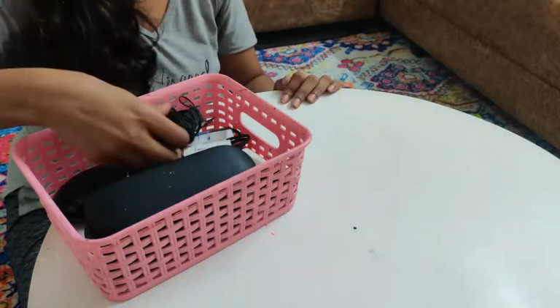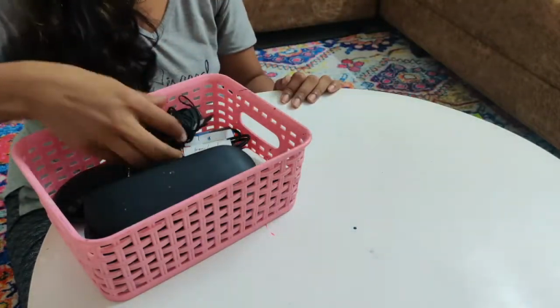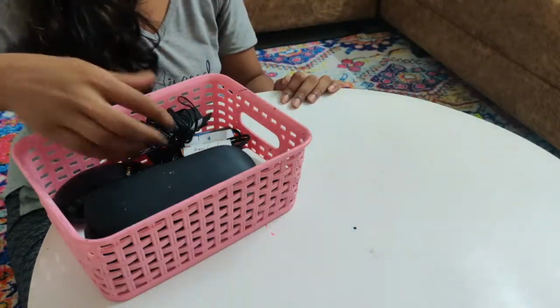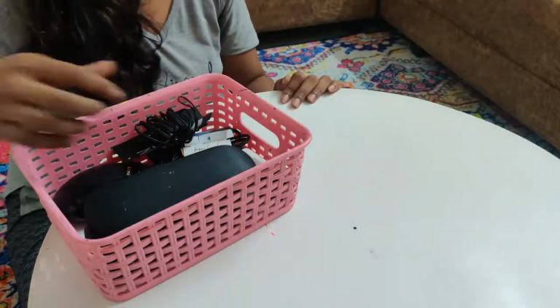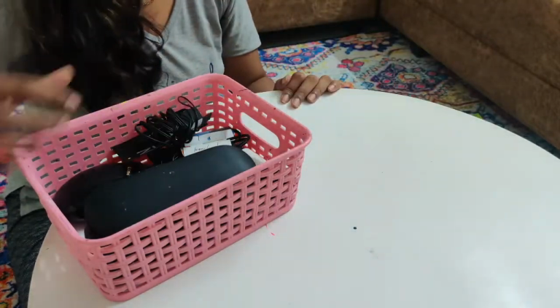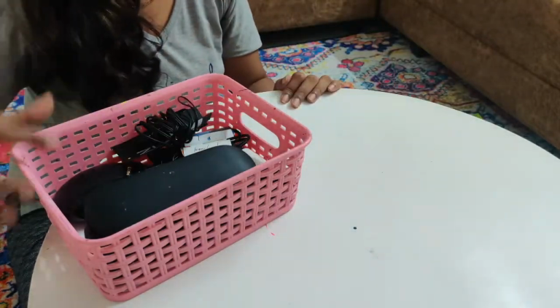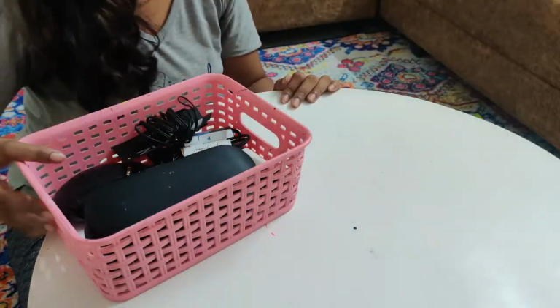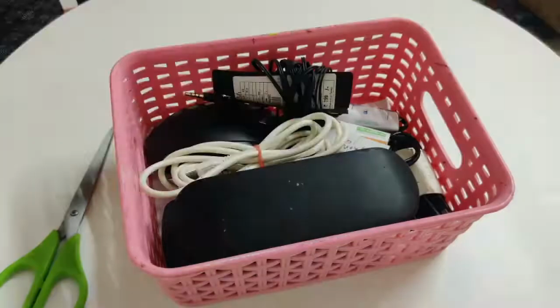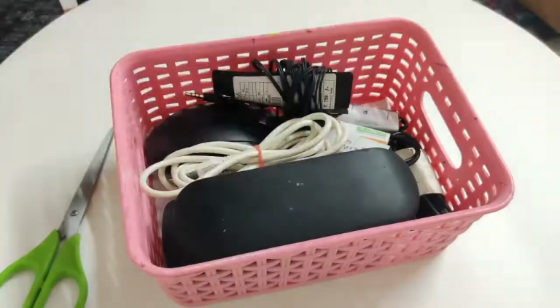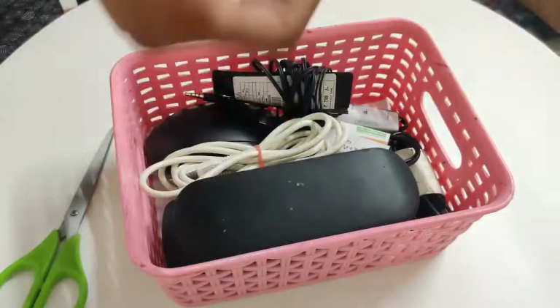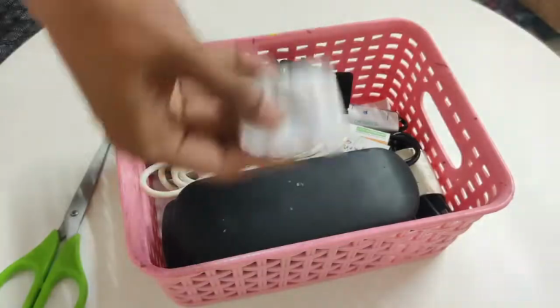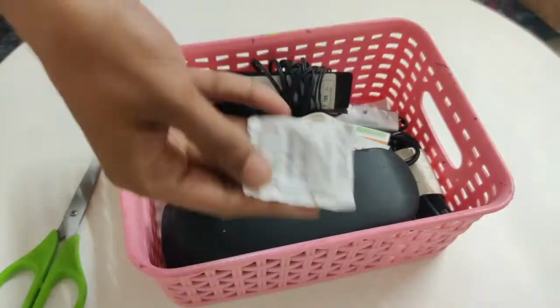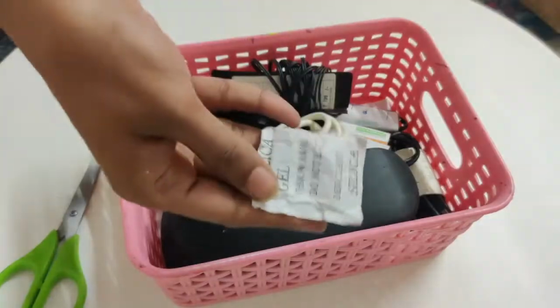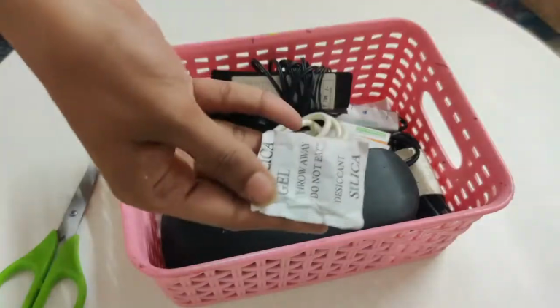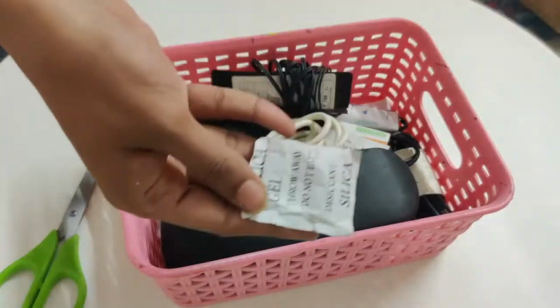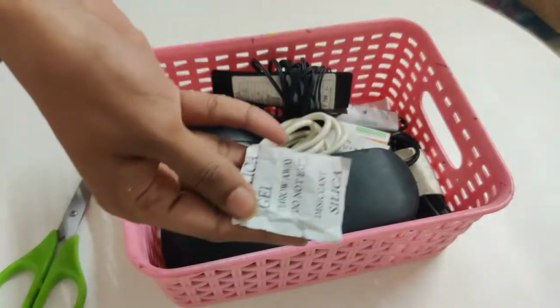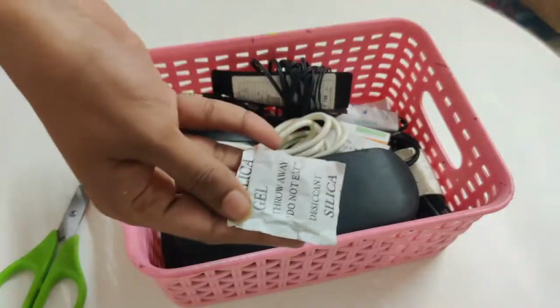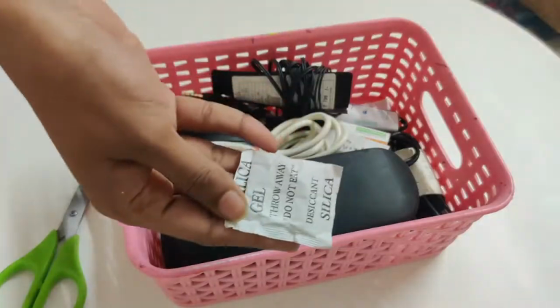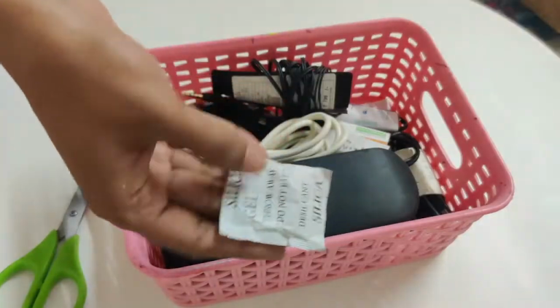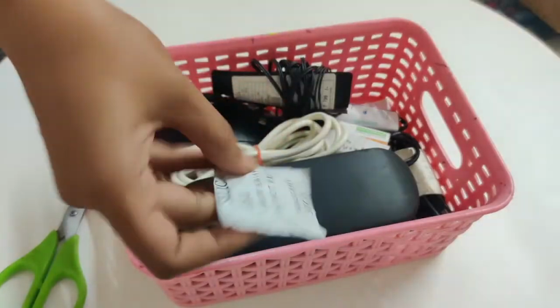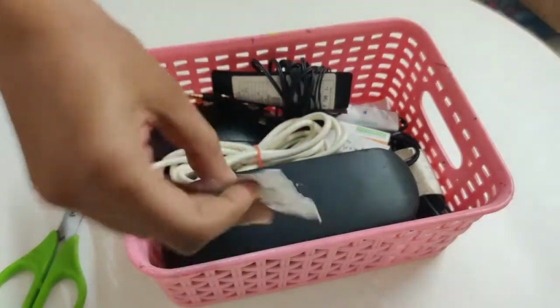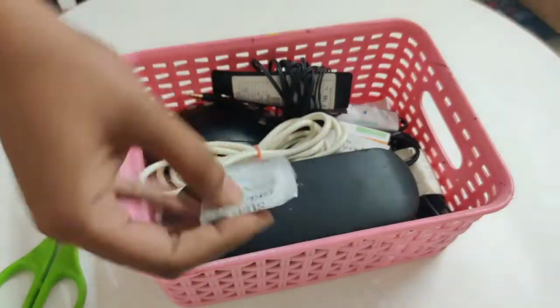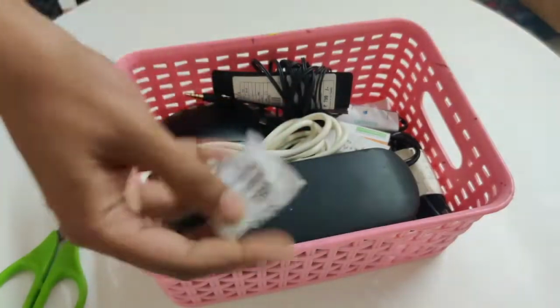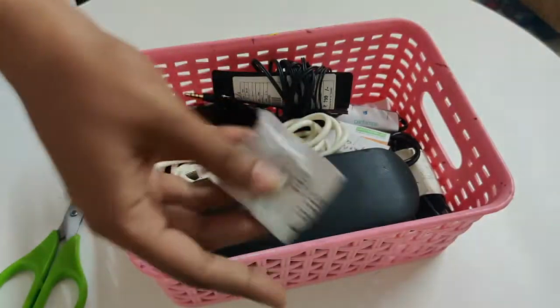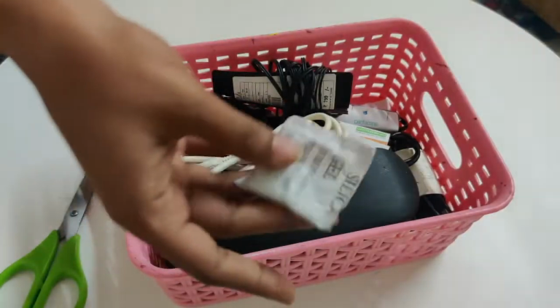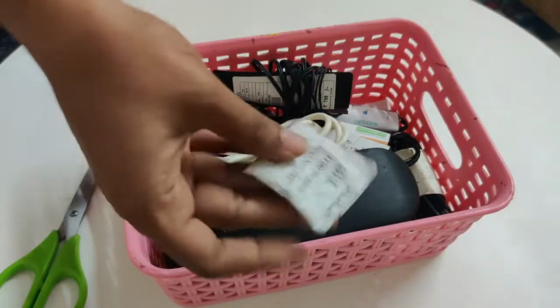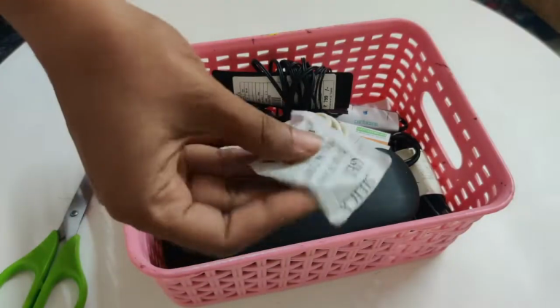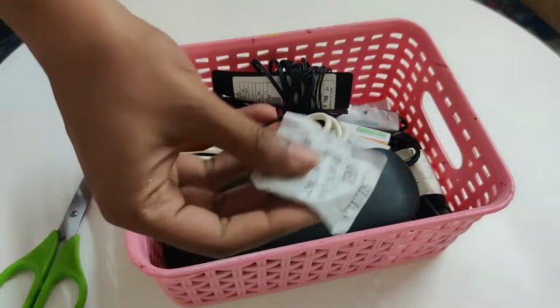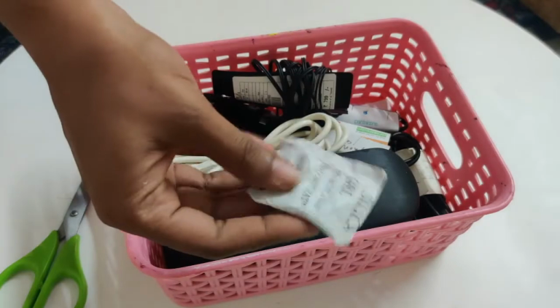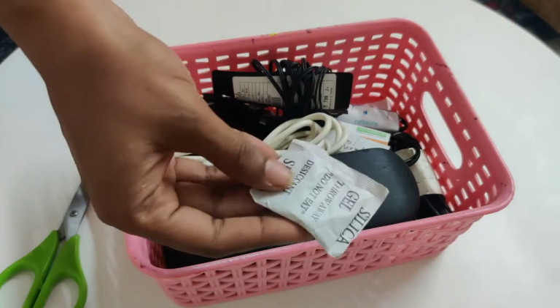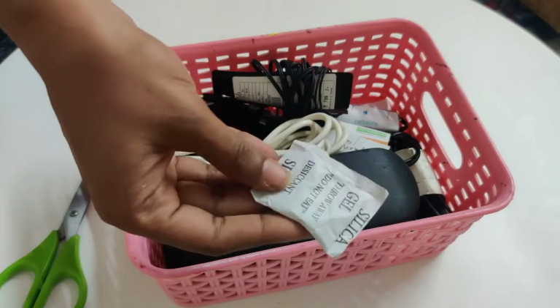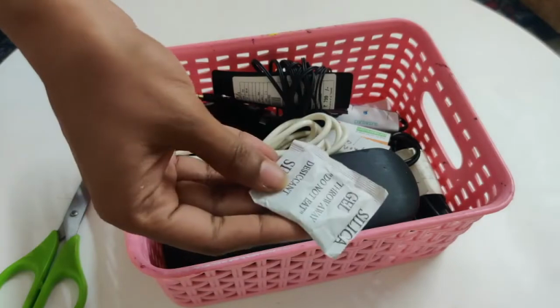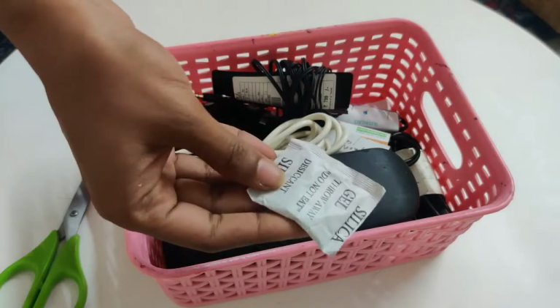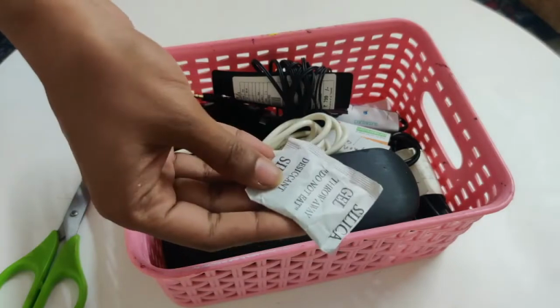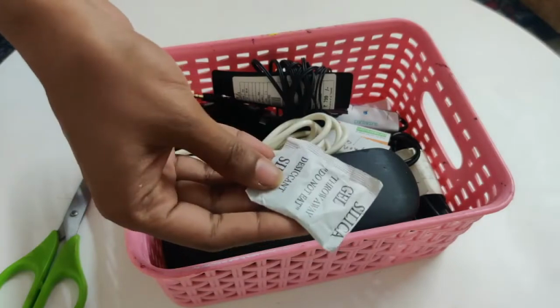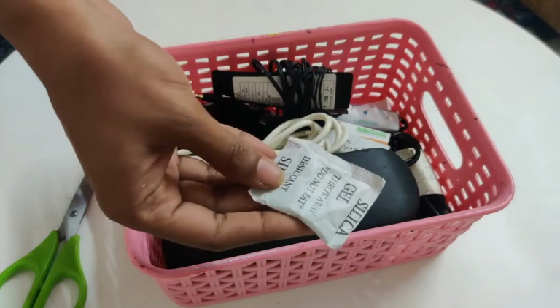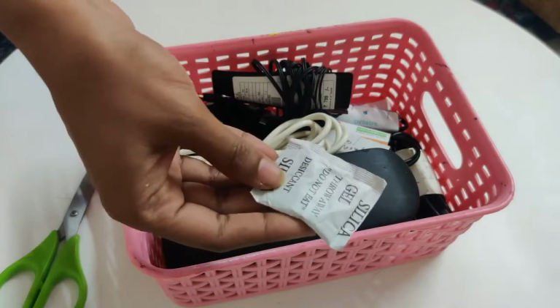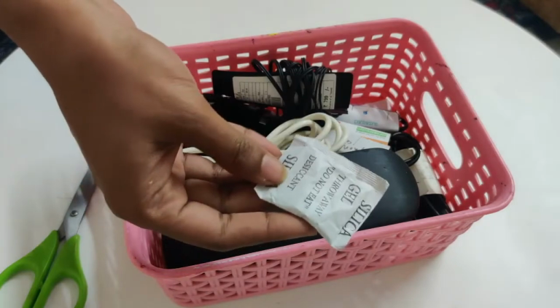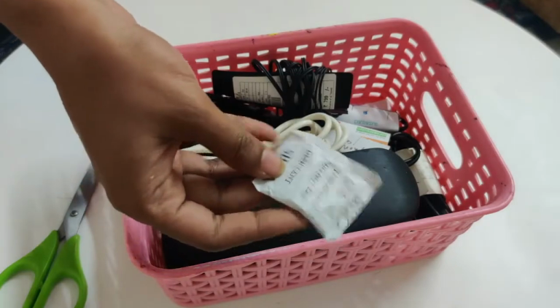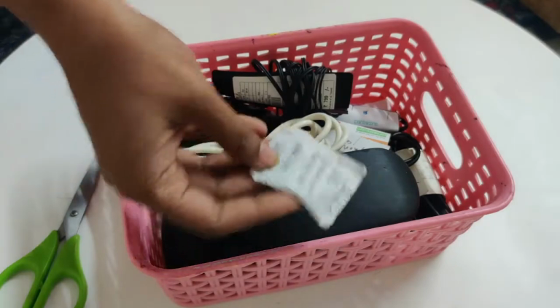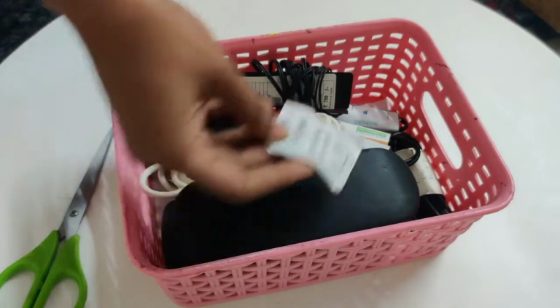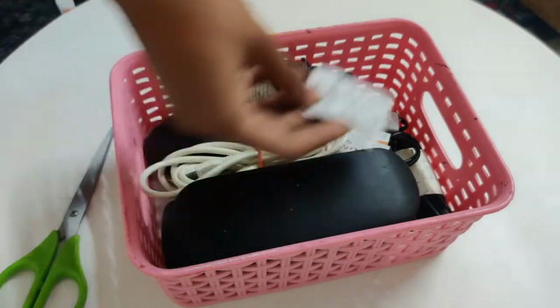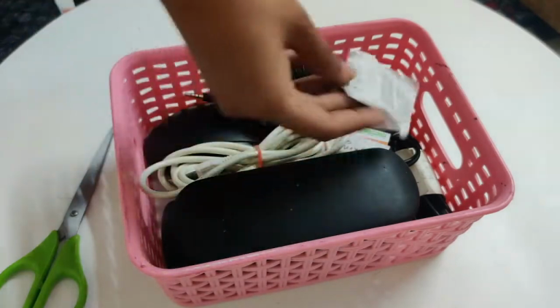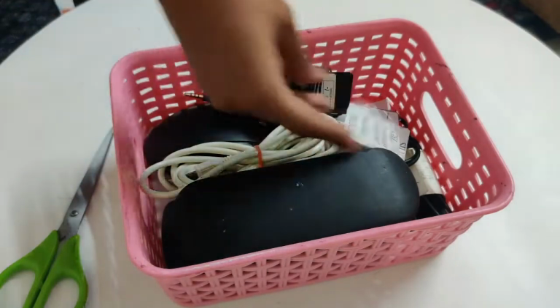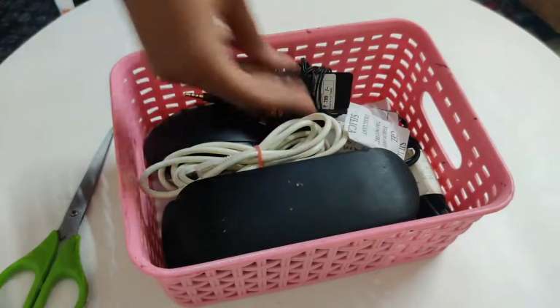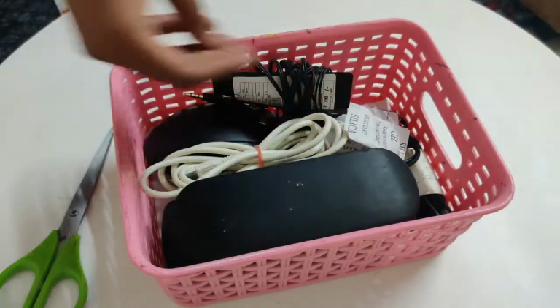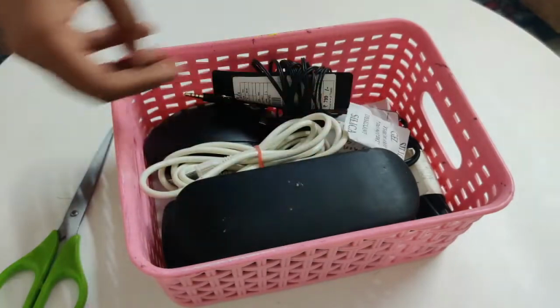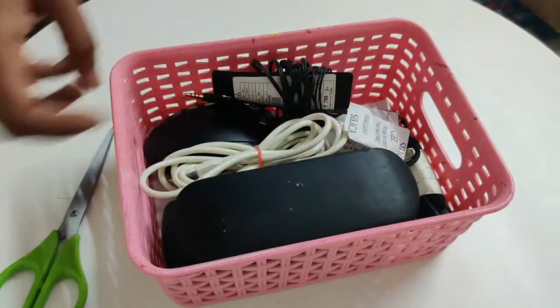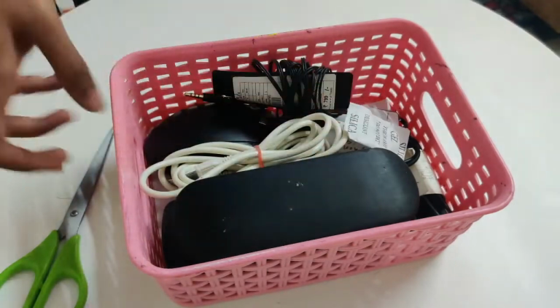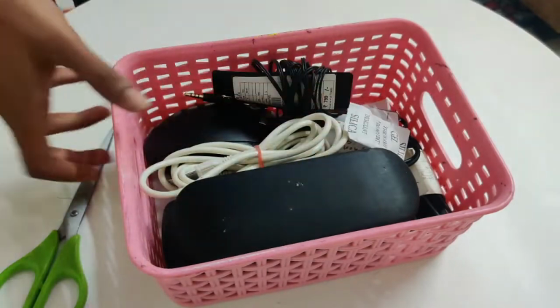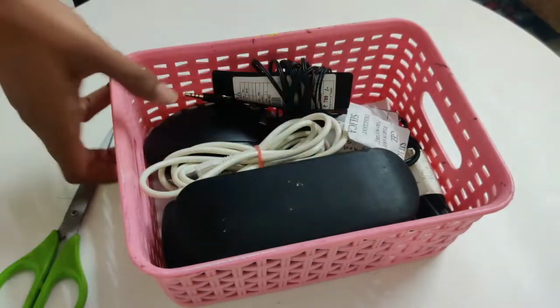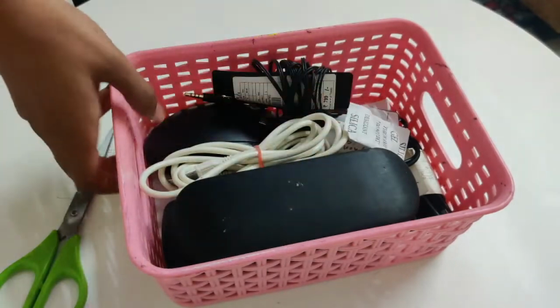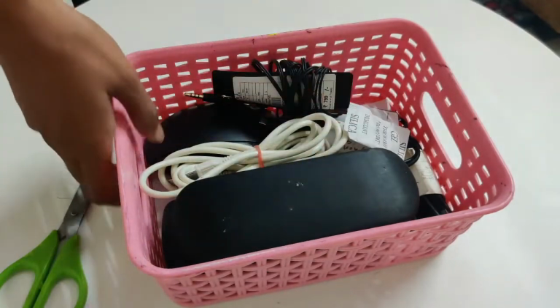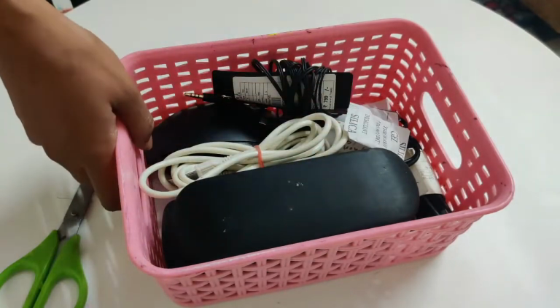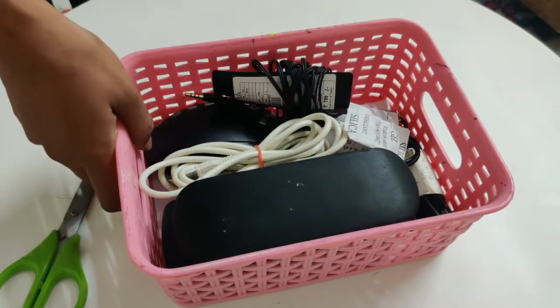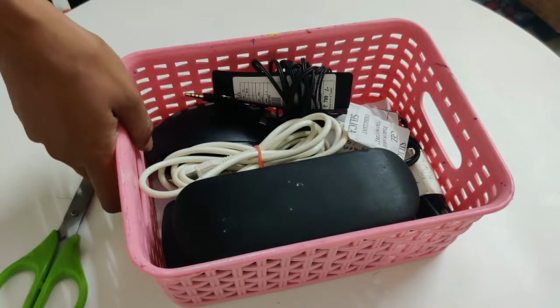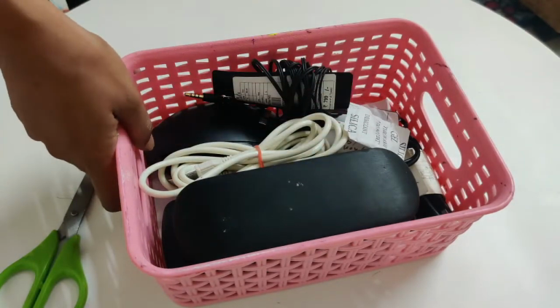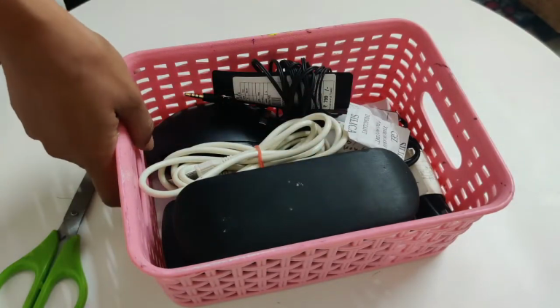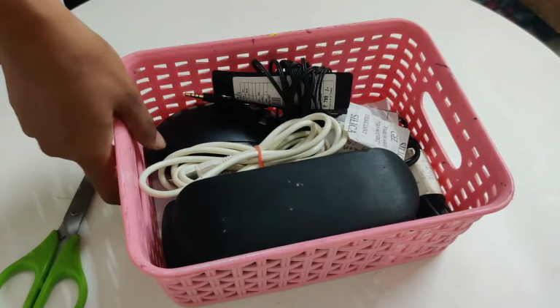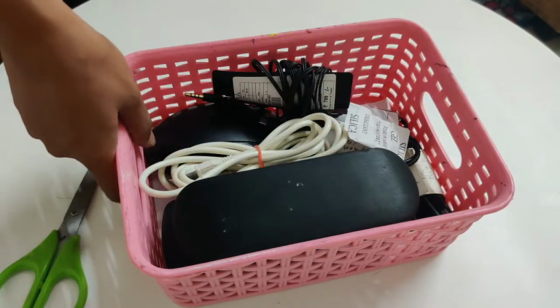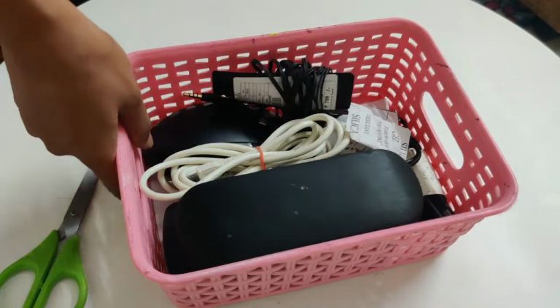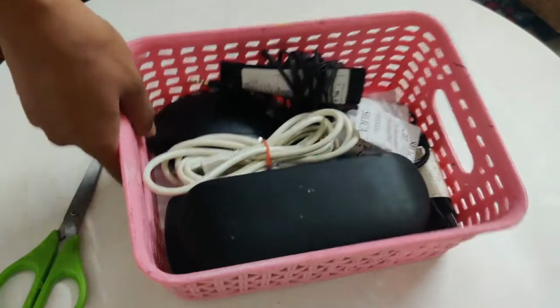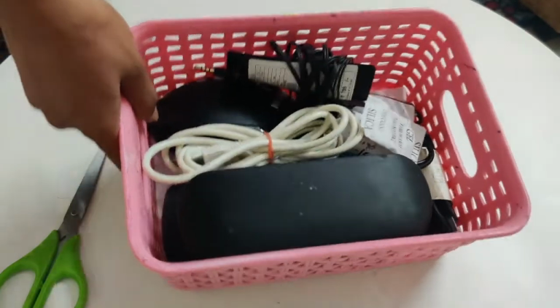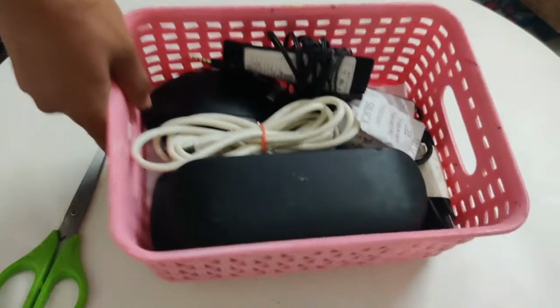Silica gel comes along with many products and is very useful because it absorbs humidity.